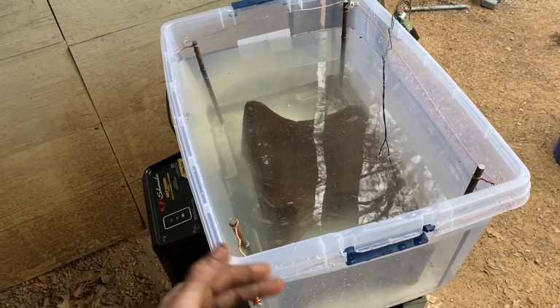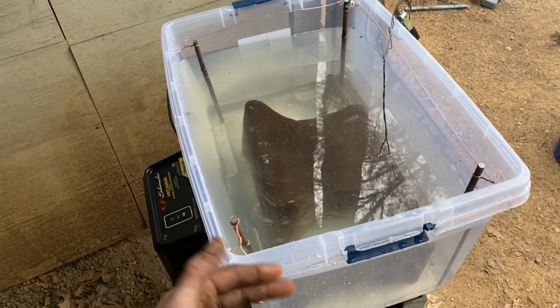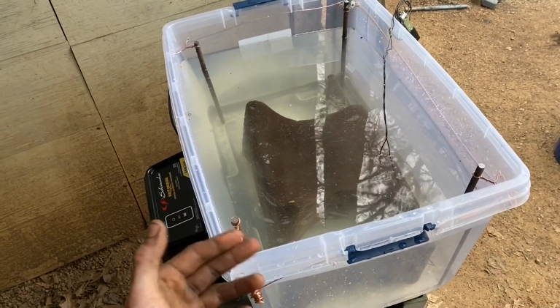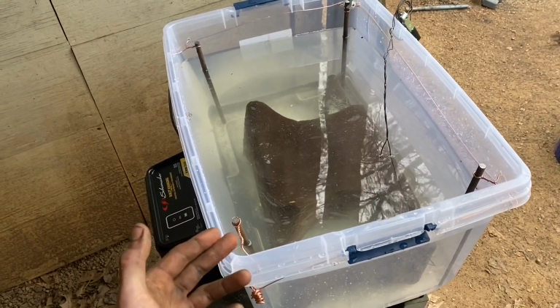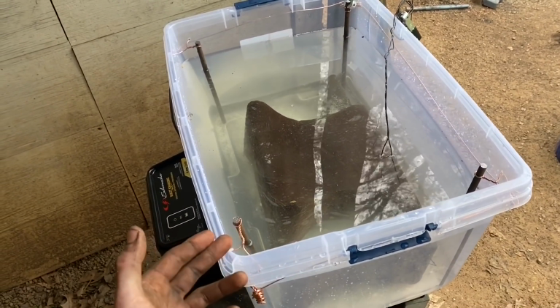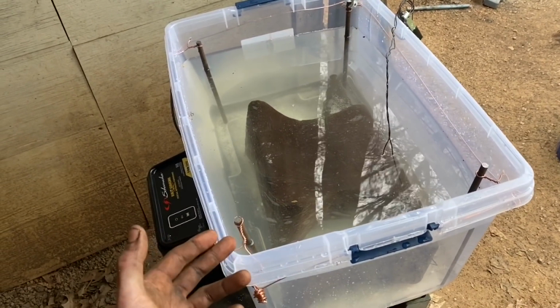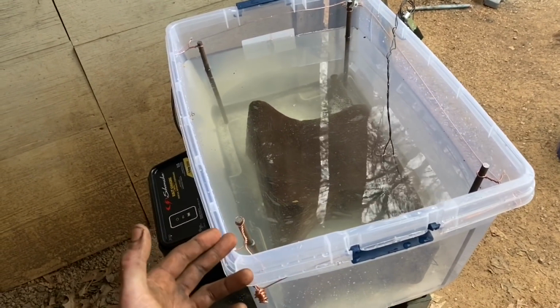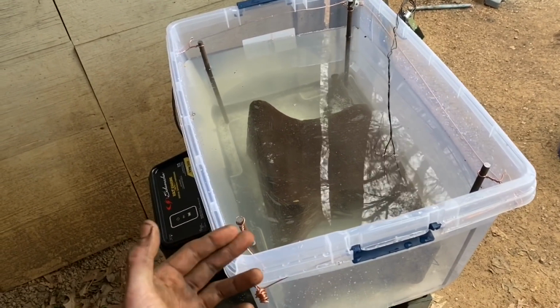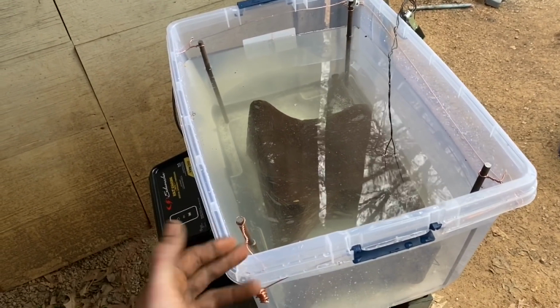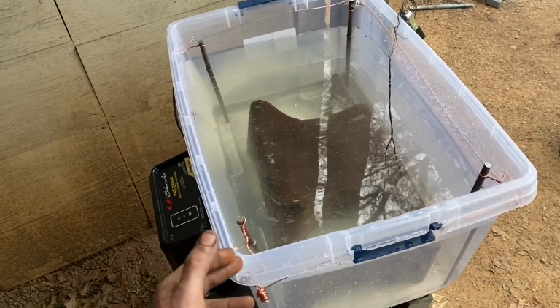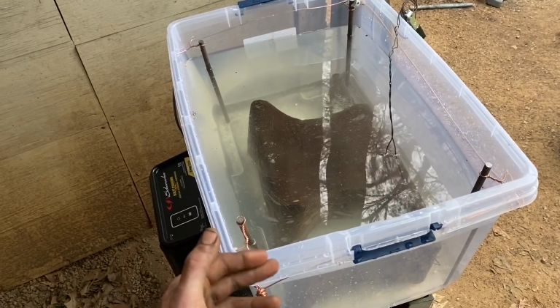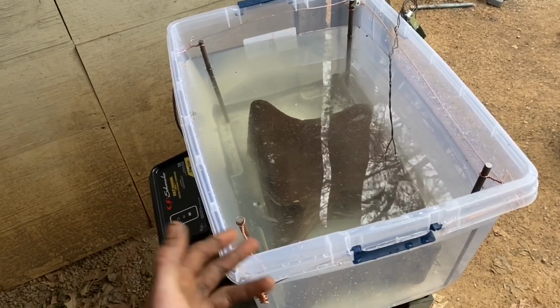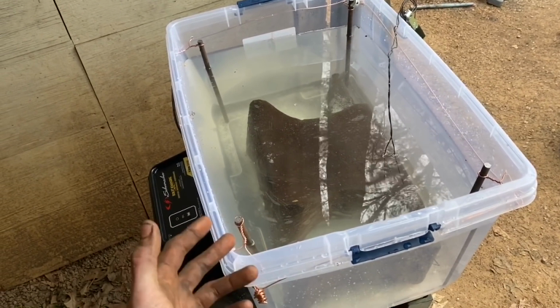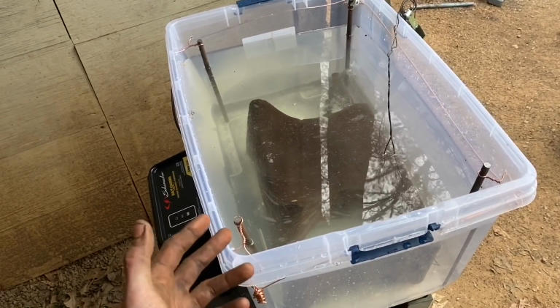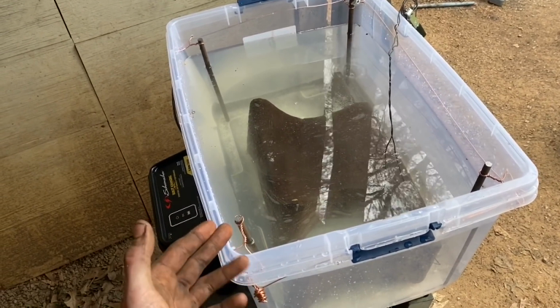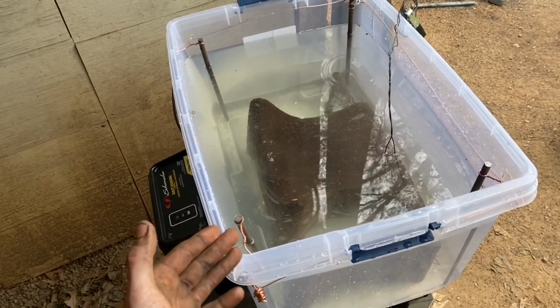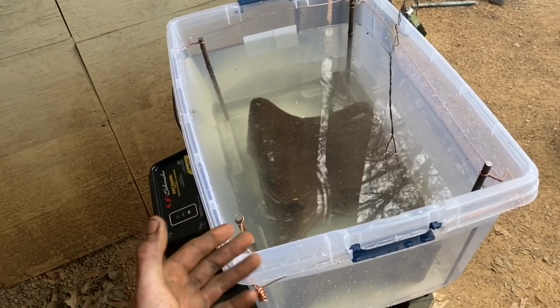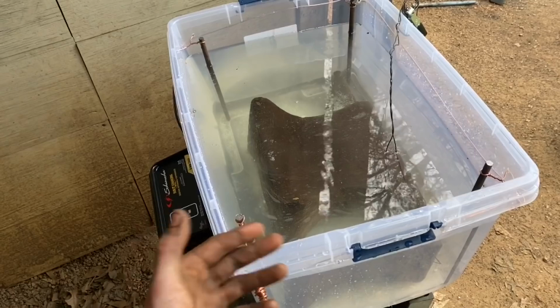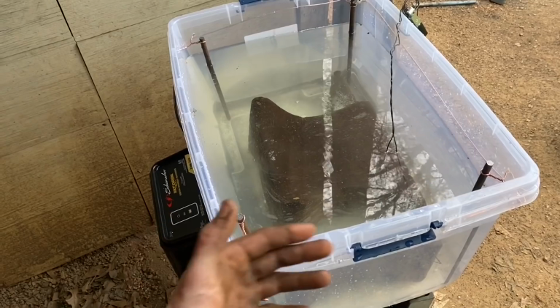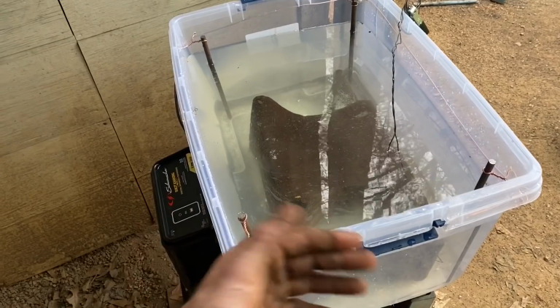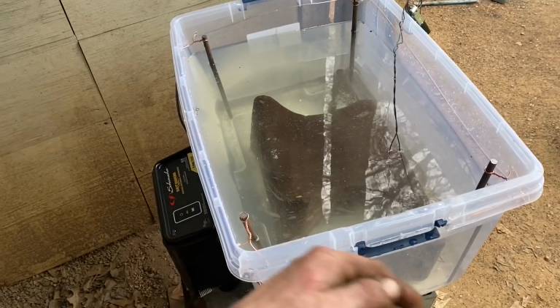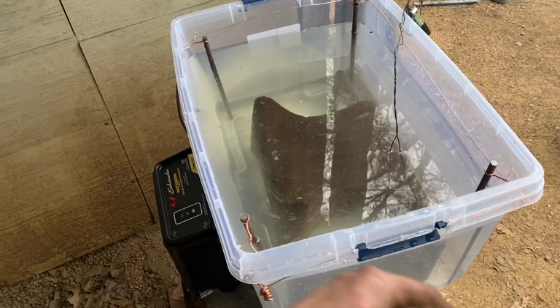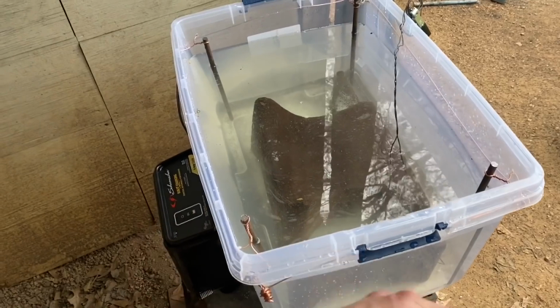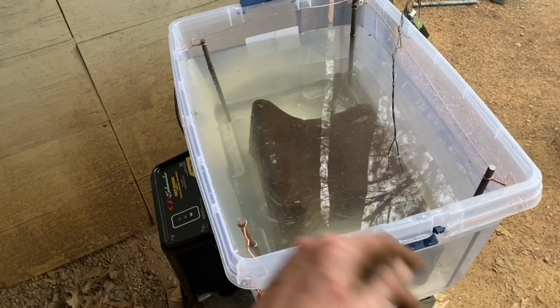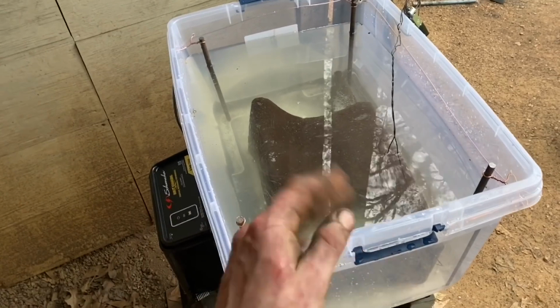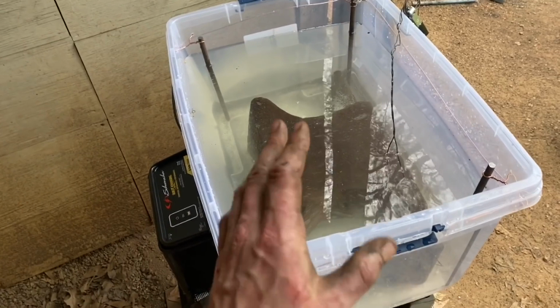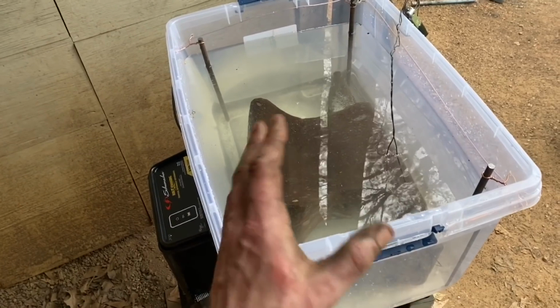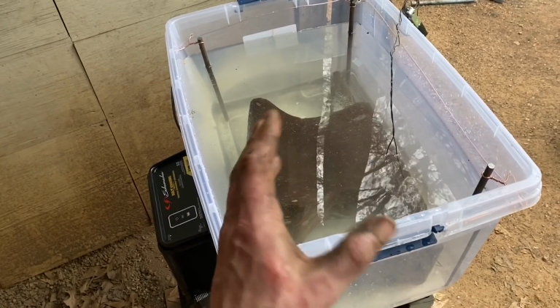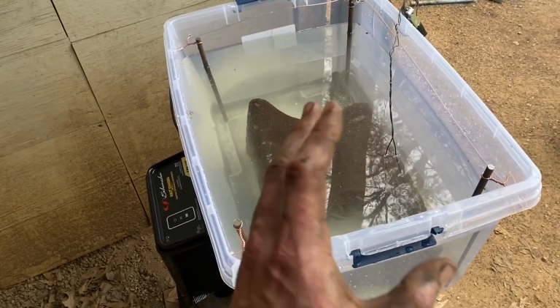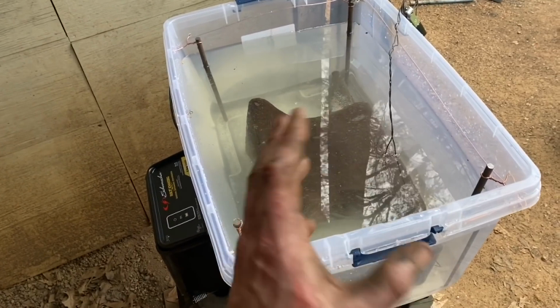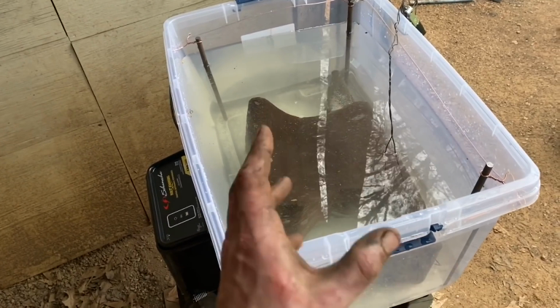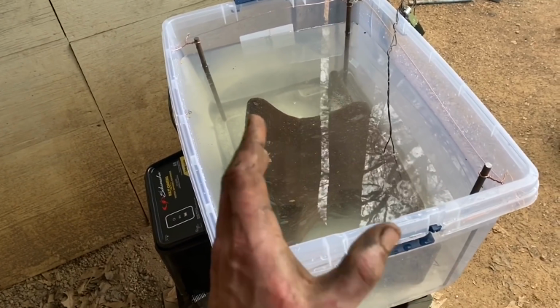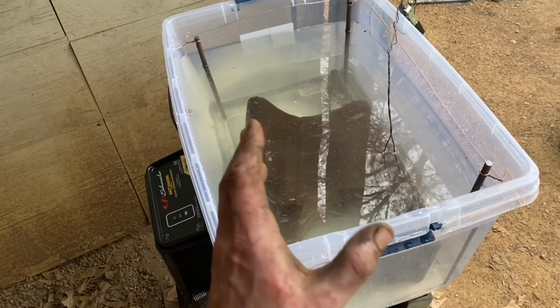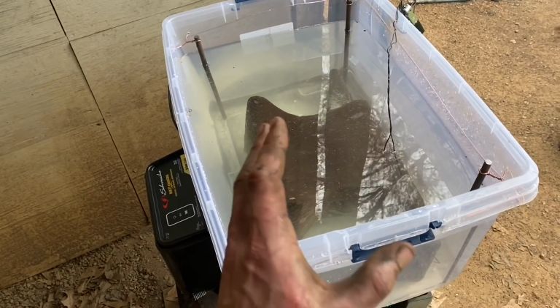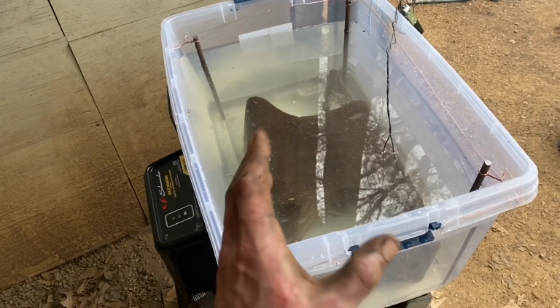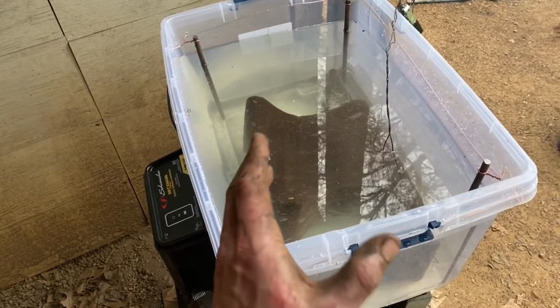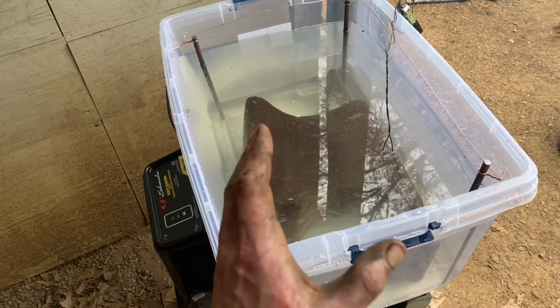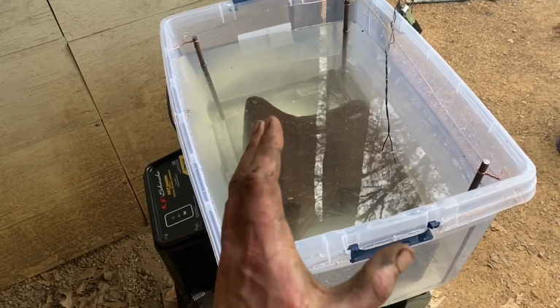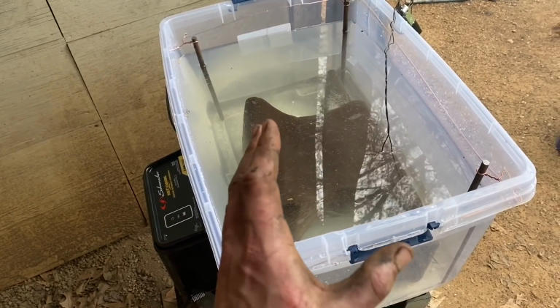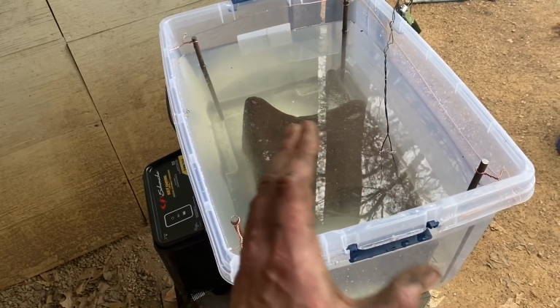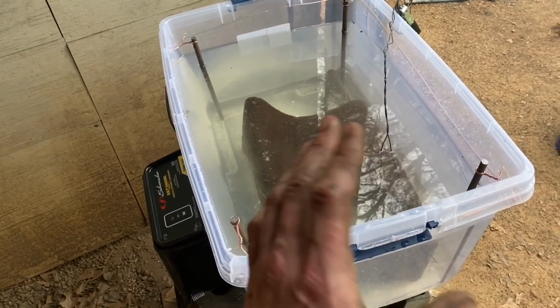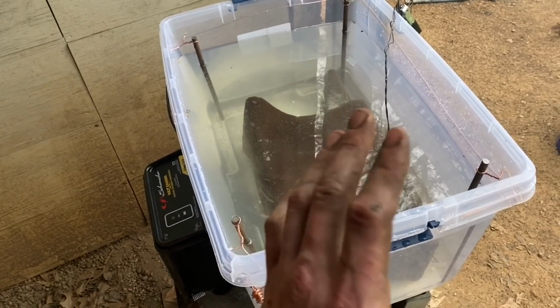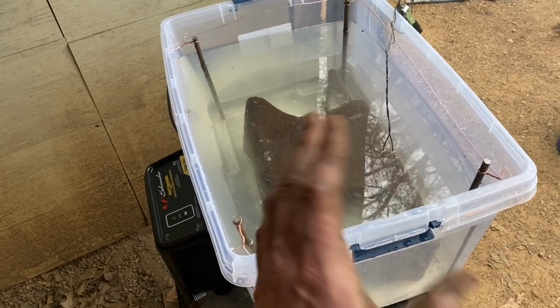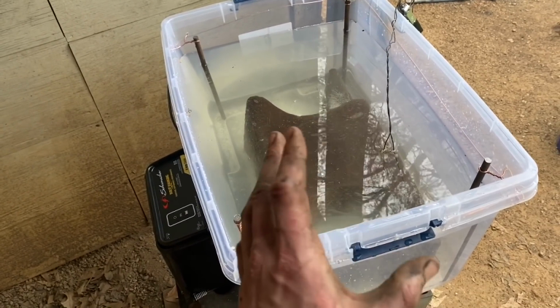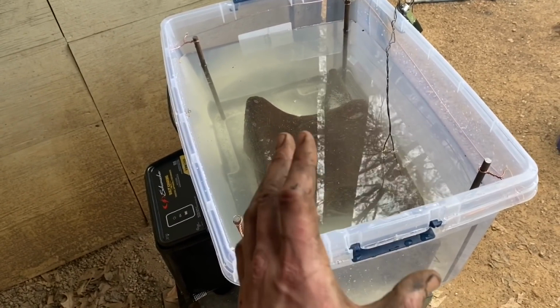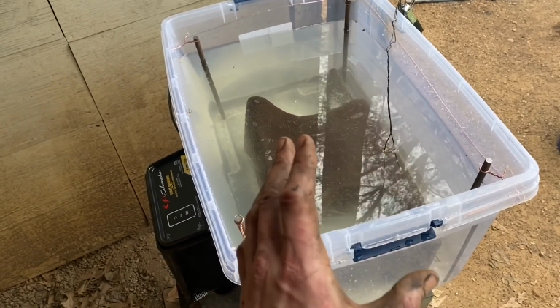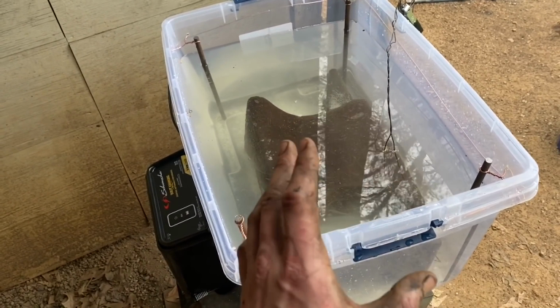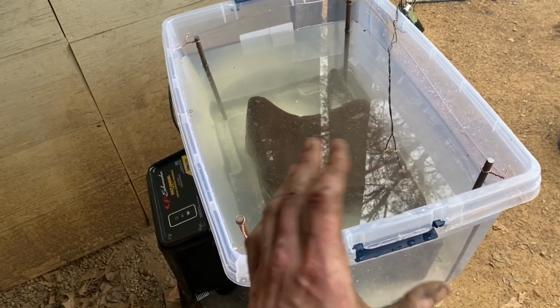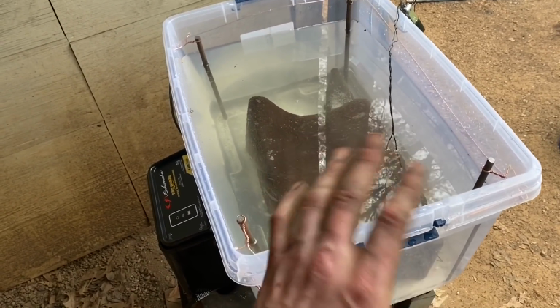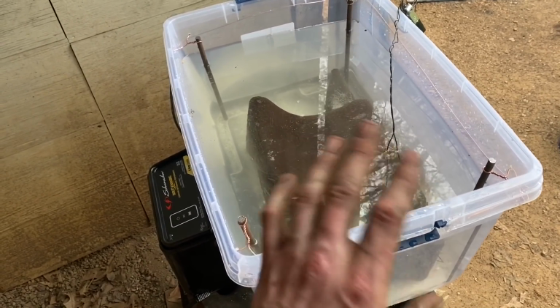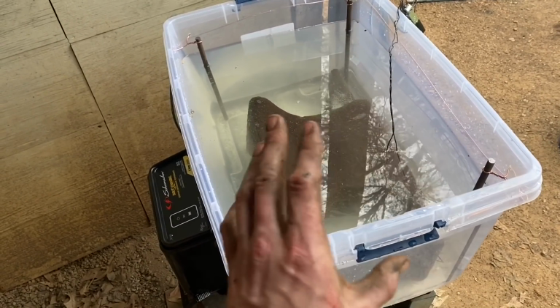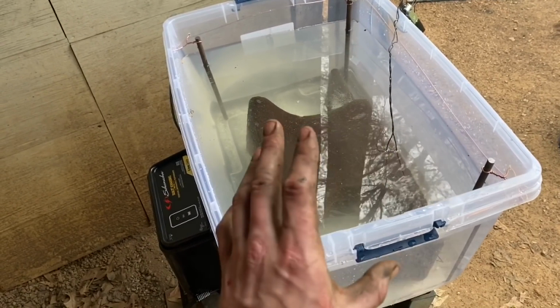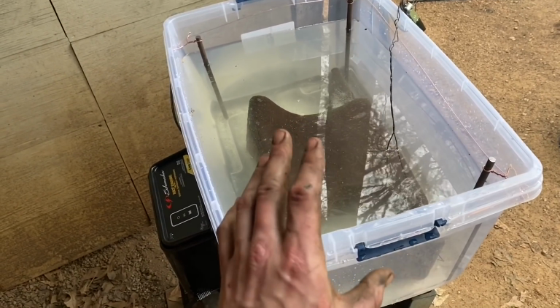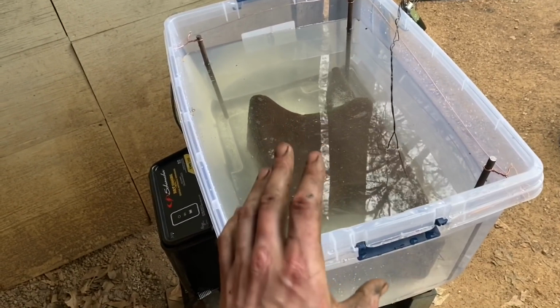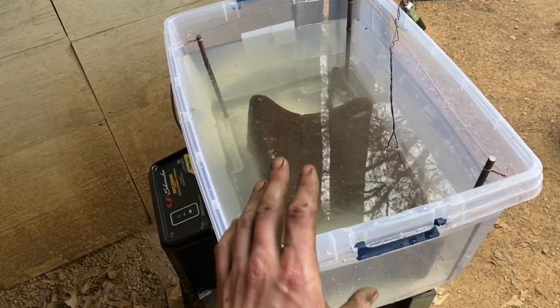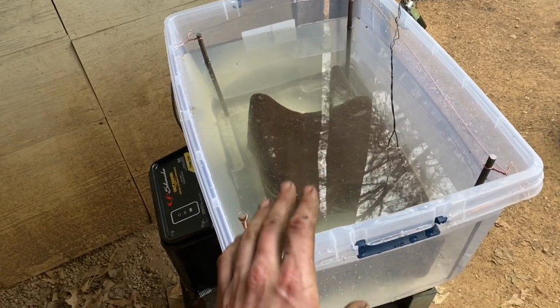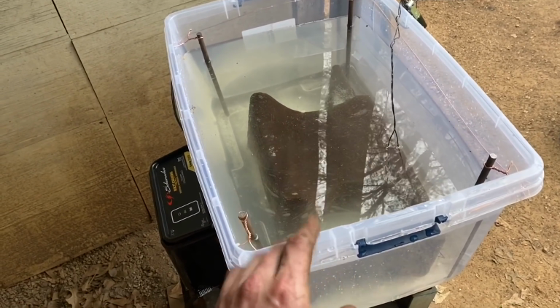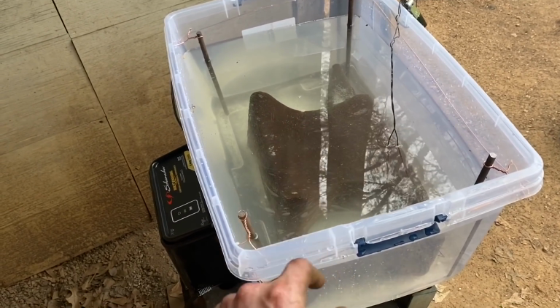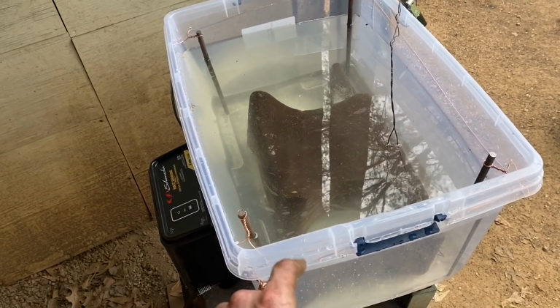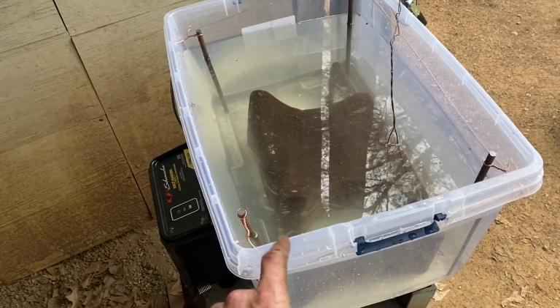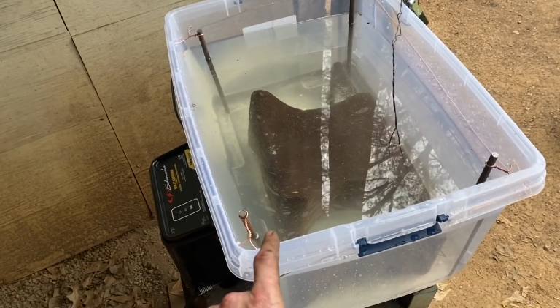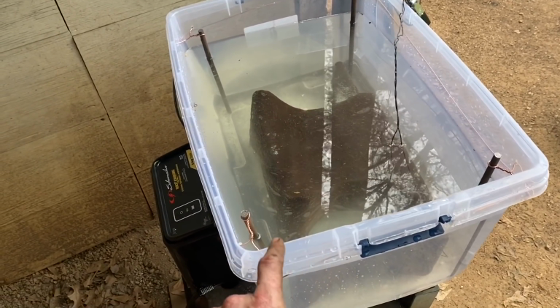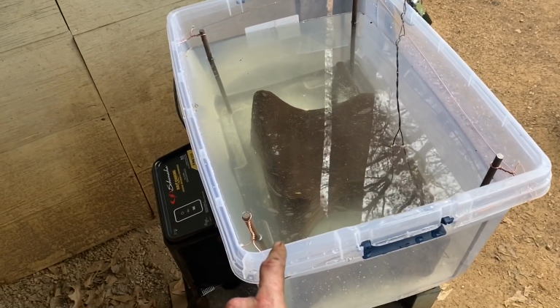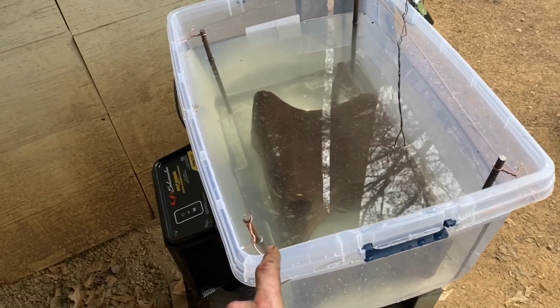Quick note: everything I learned about electrolysis I learned from watching a video by a channel called Wood Magazine. How it actually works on a scientific level I have no idea — I'm just going to say it's magic.